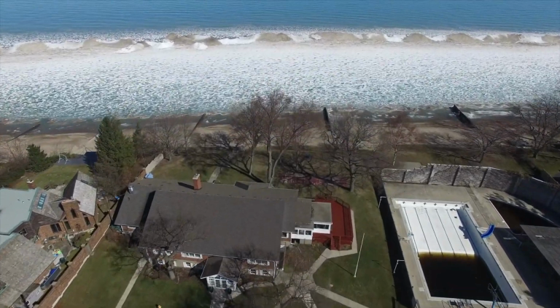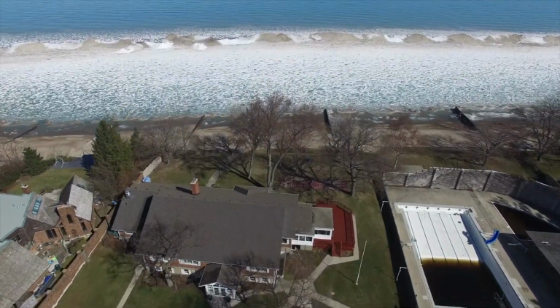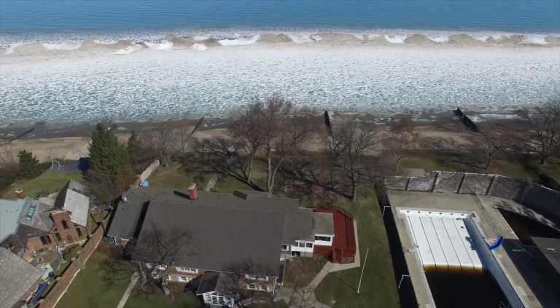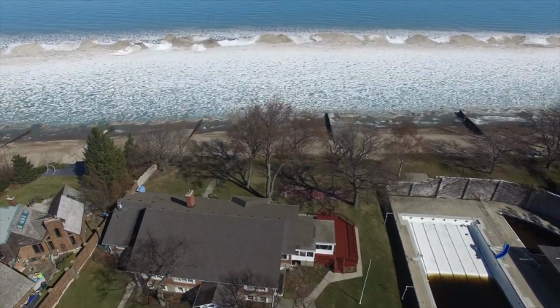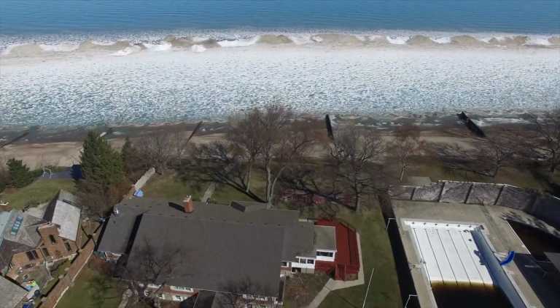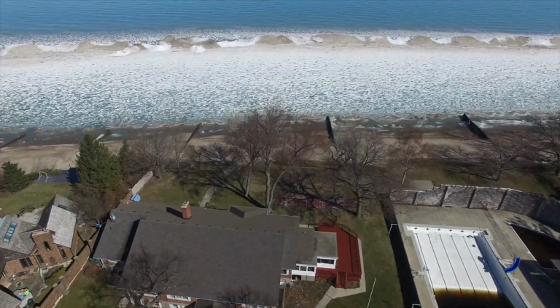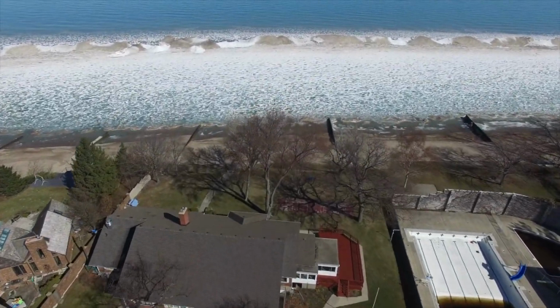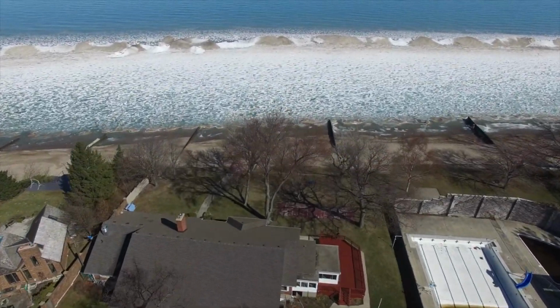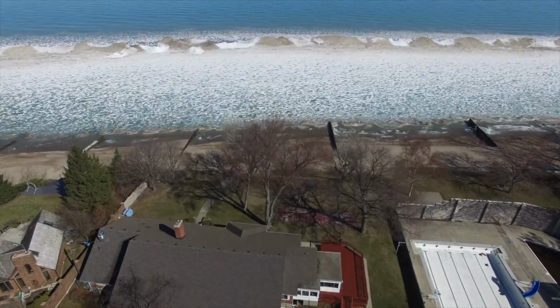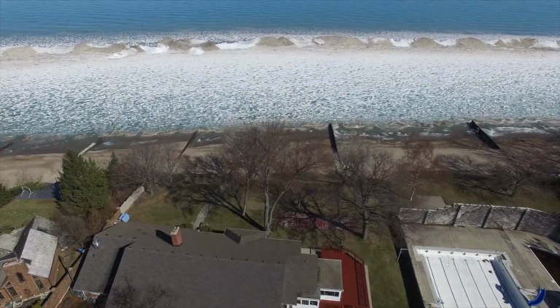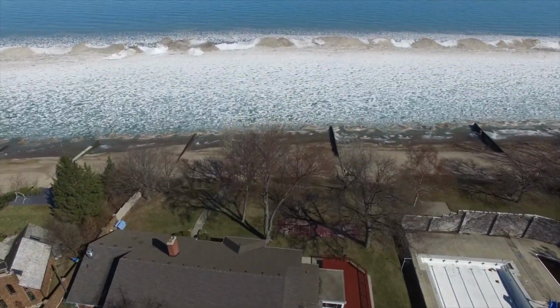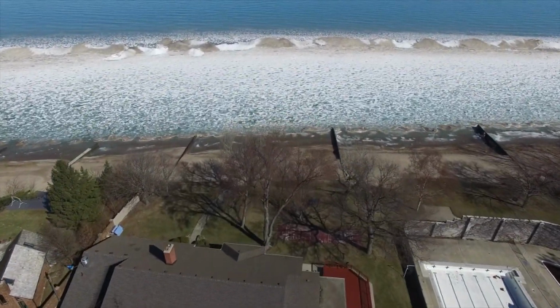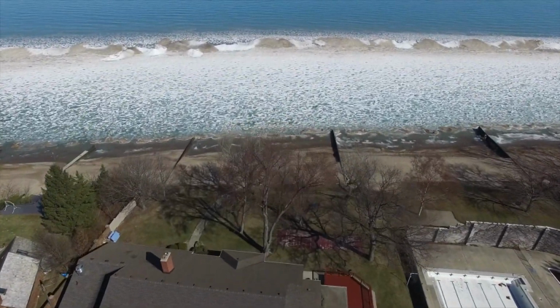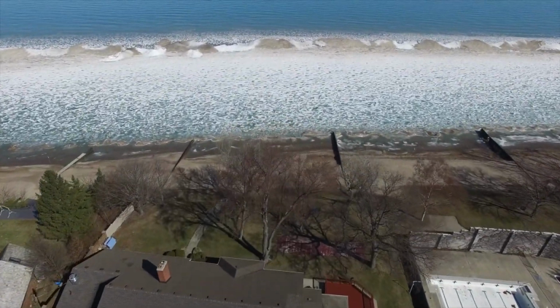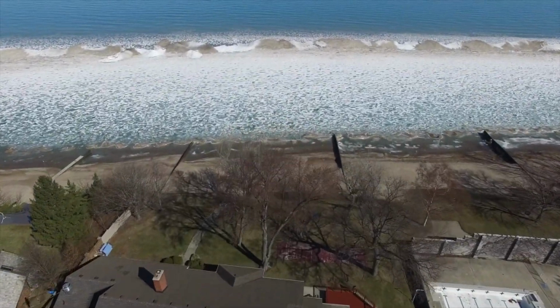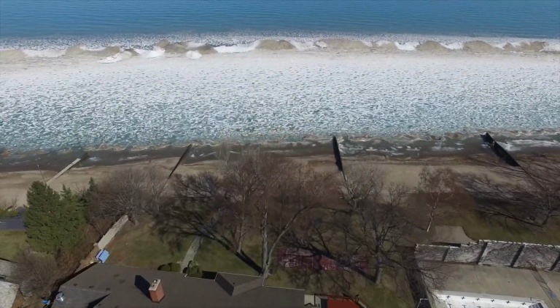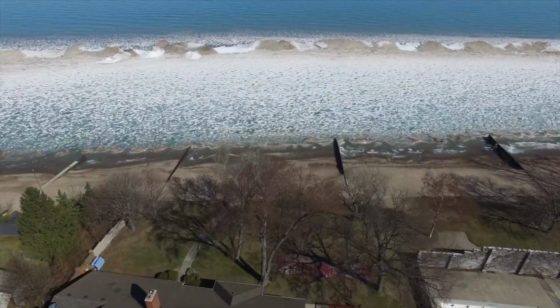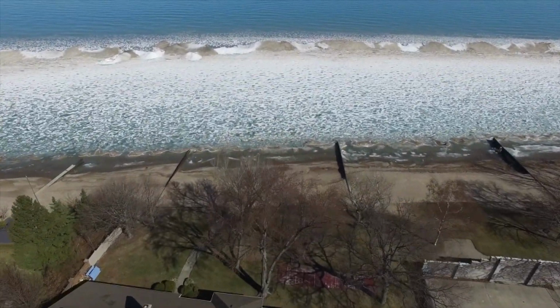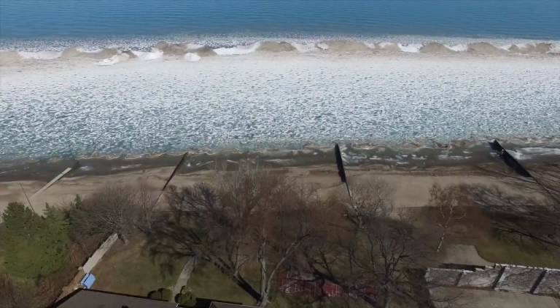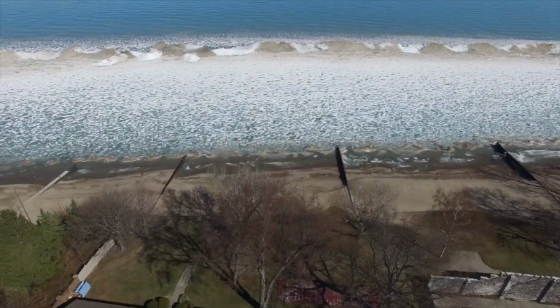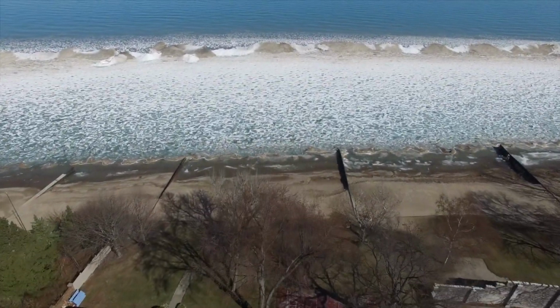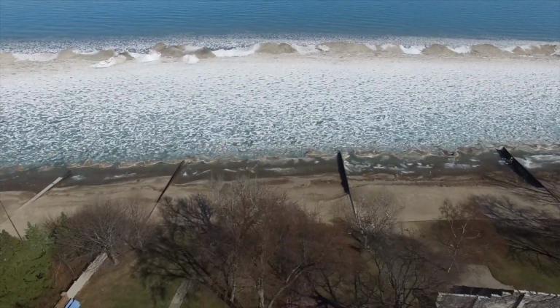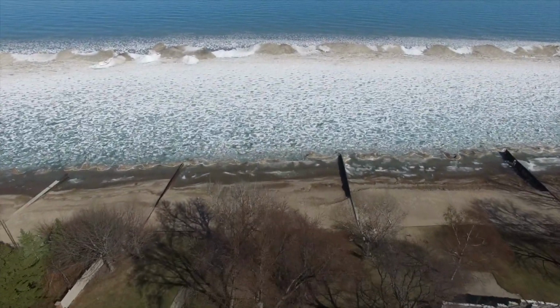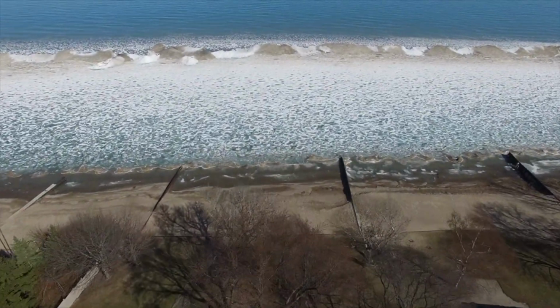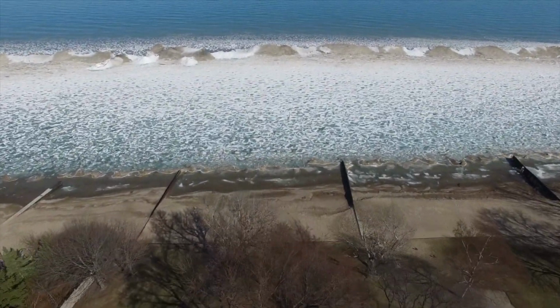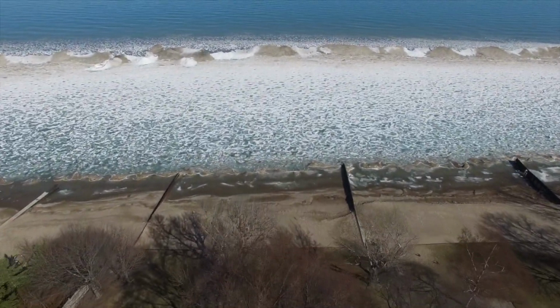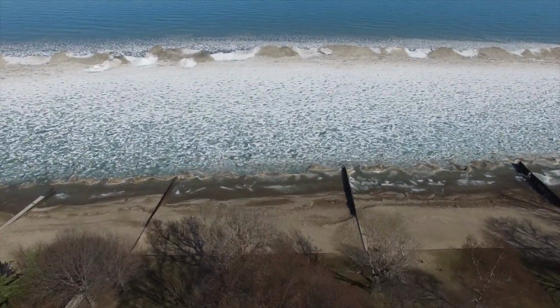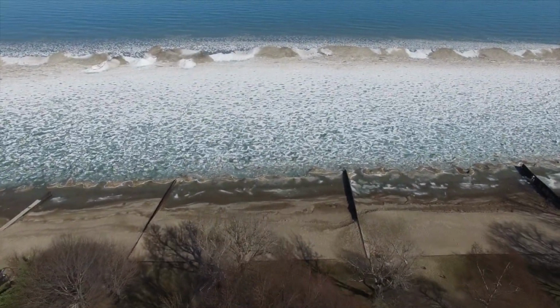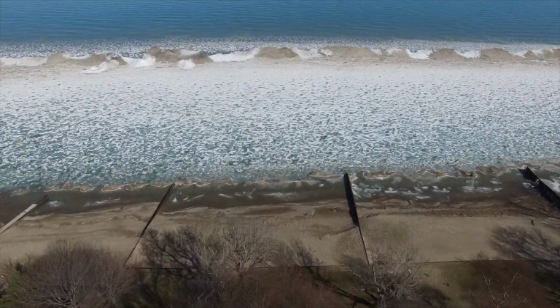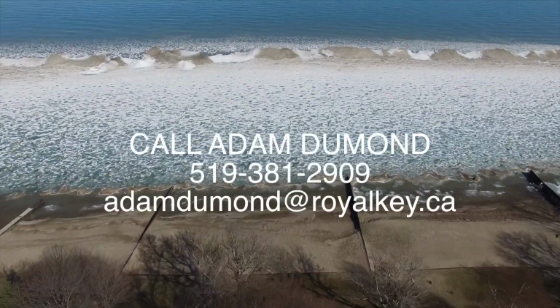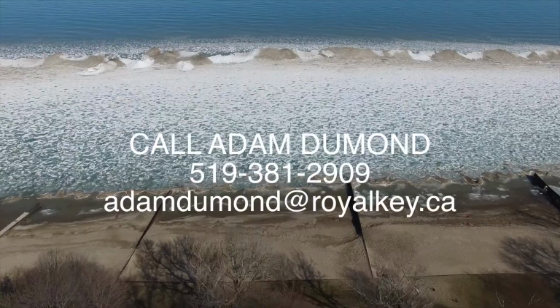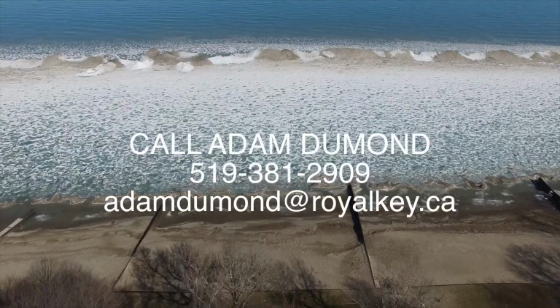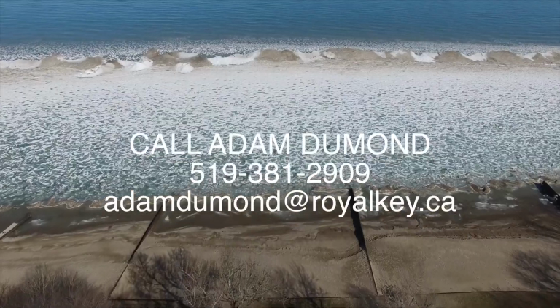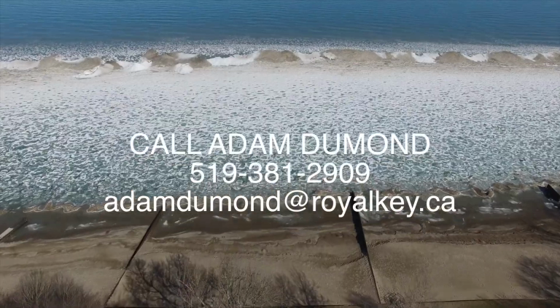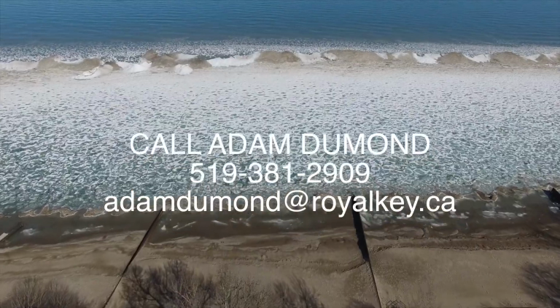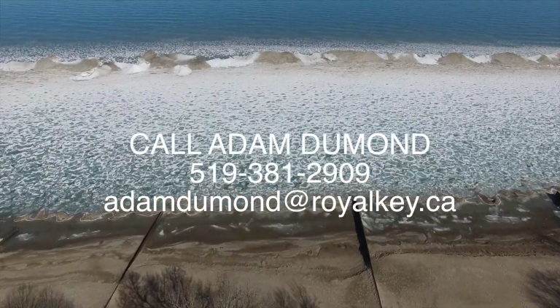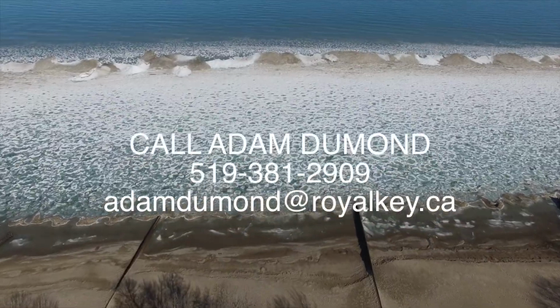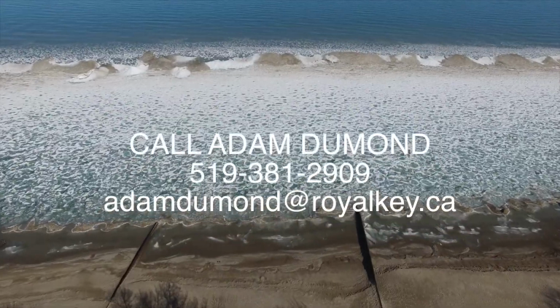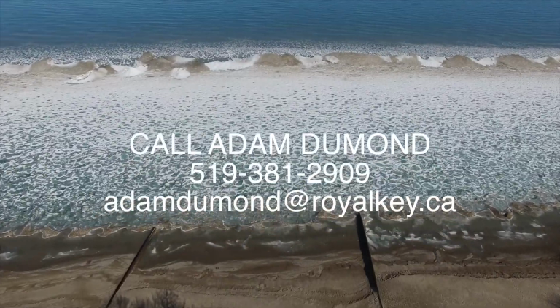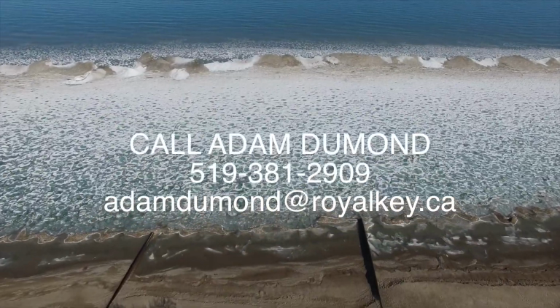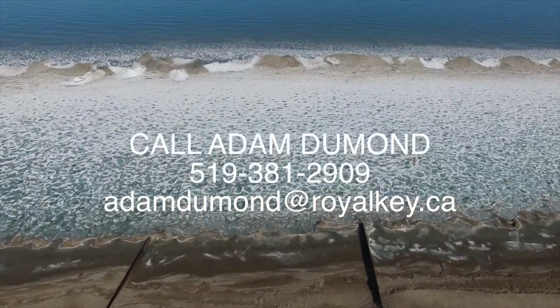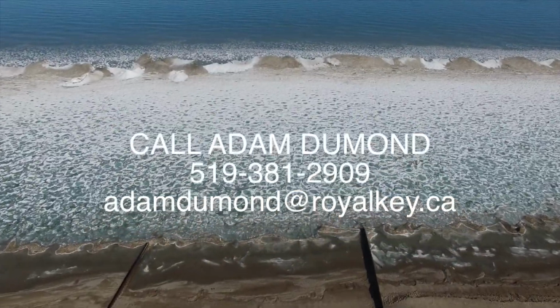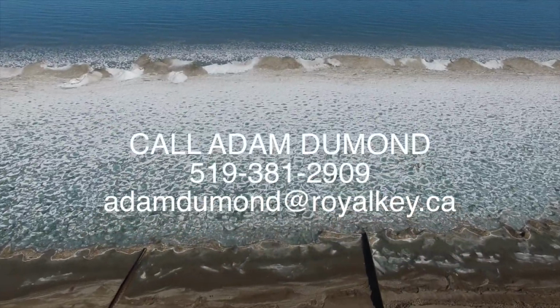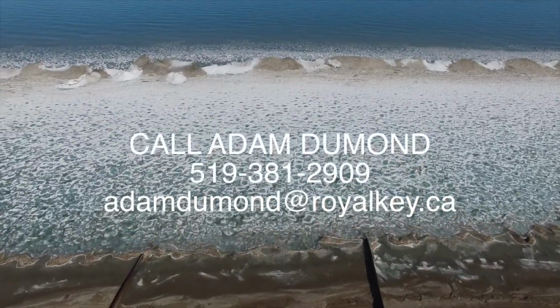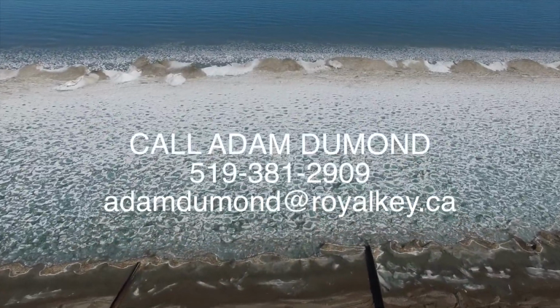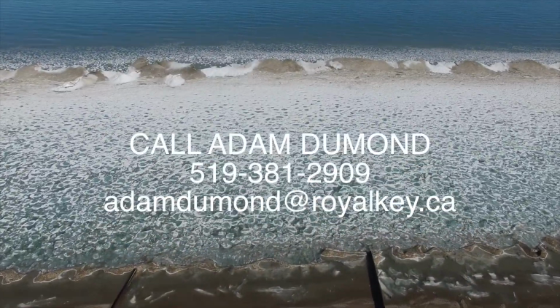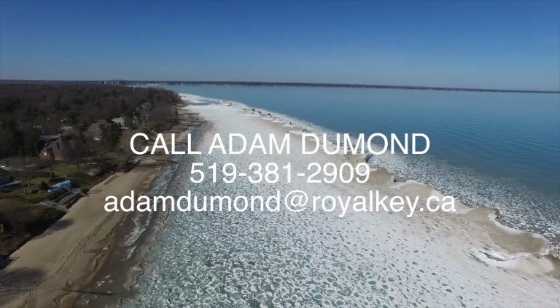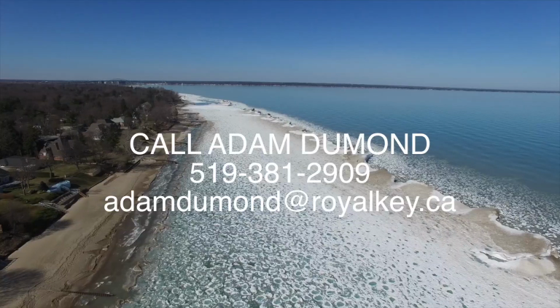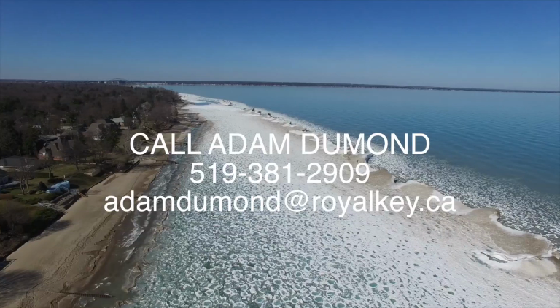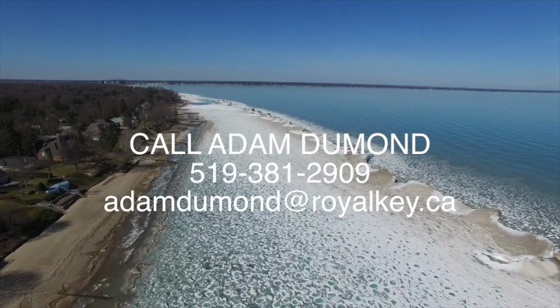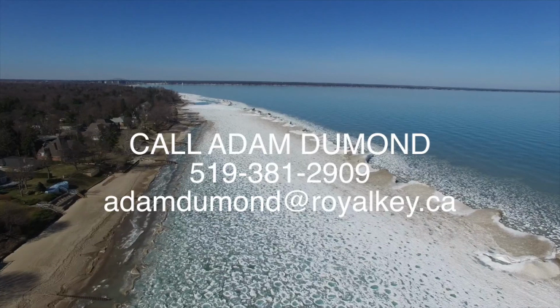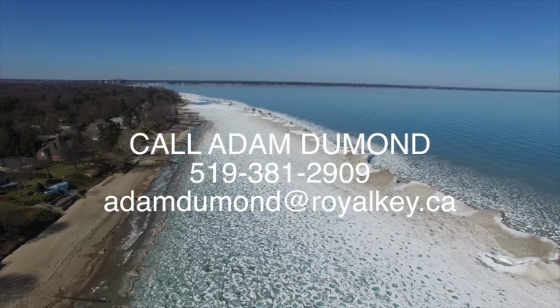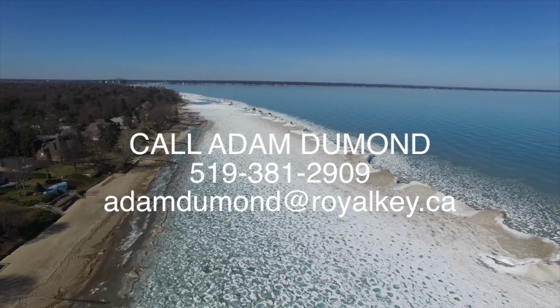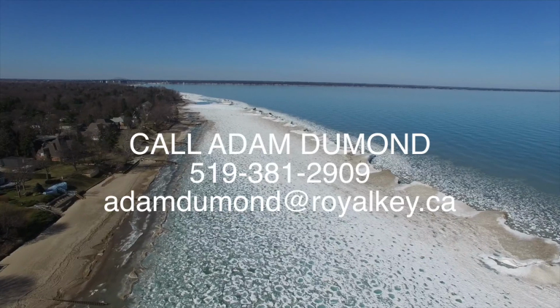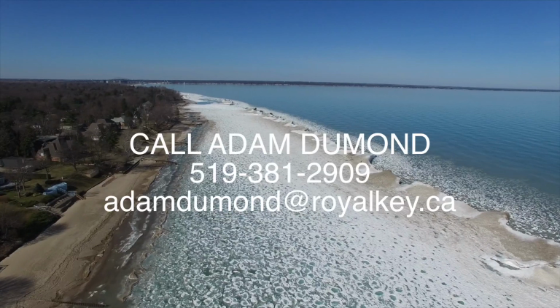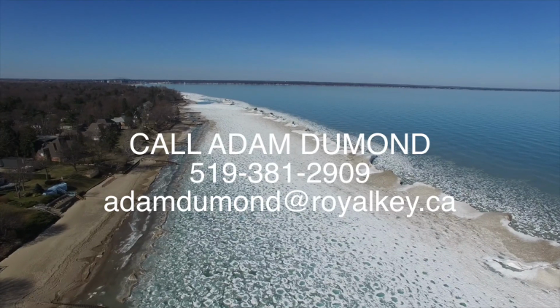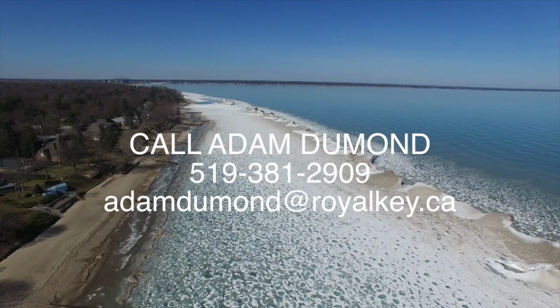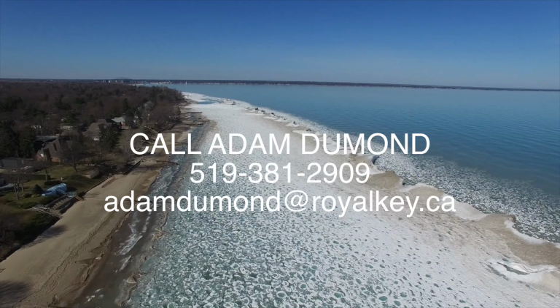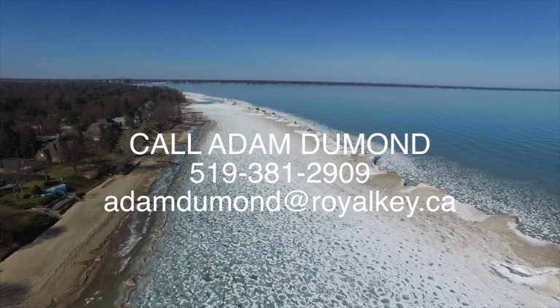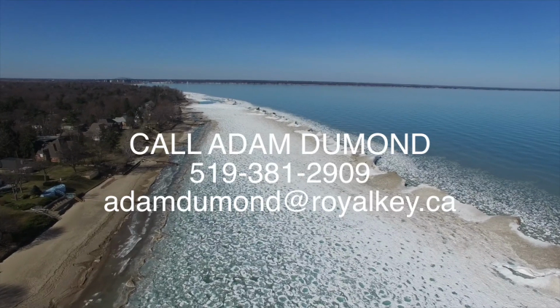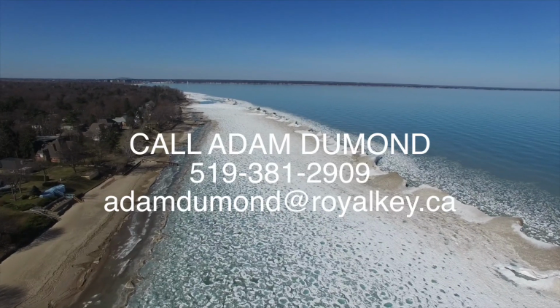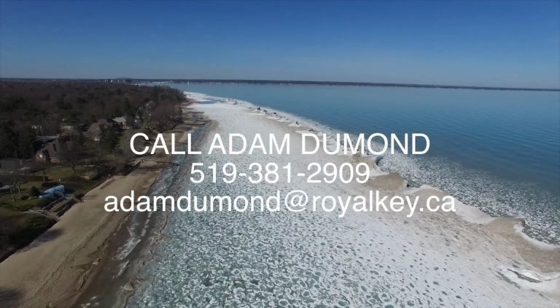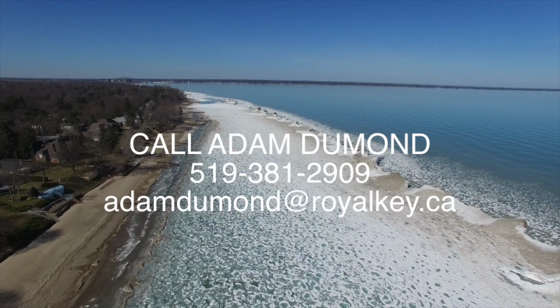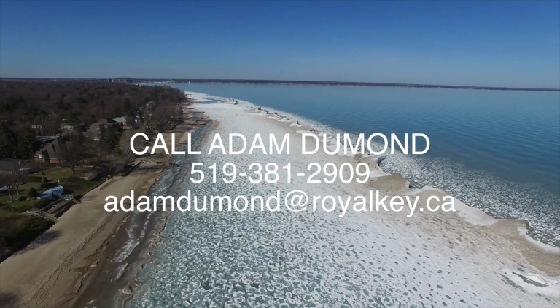So if you like what you see and you want to come check out the house, give me a call. I'll see you next time. Bye.